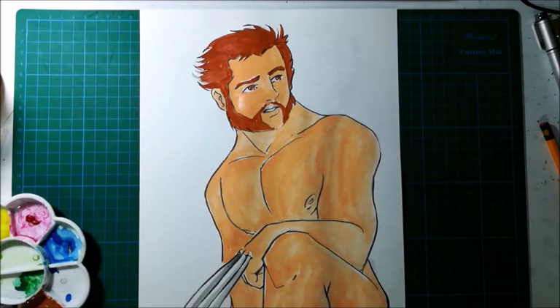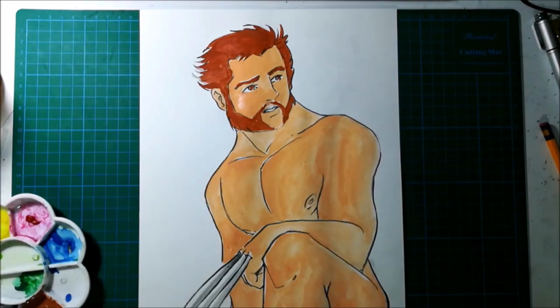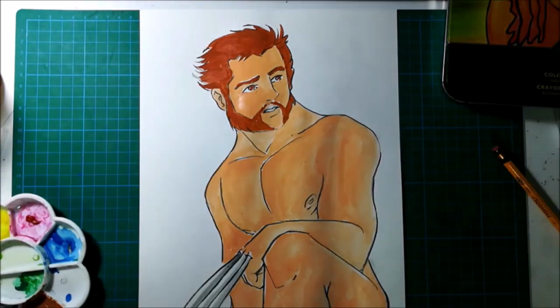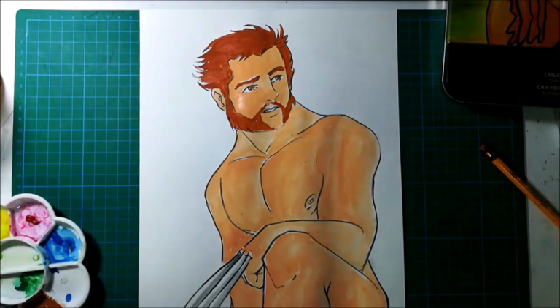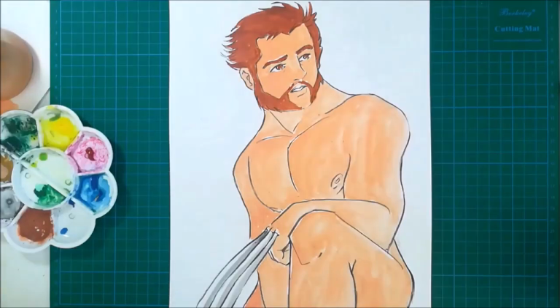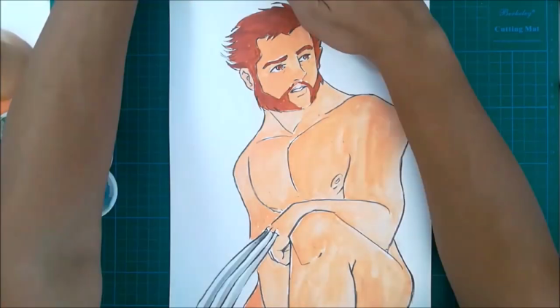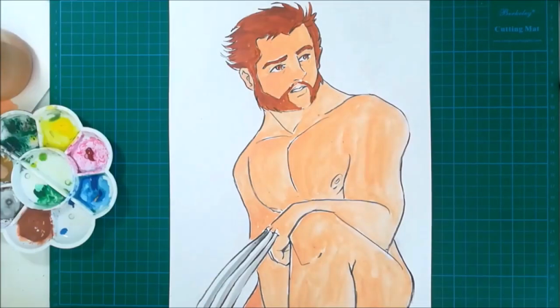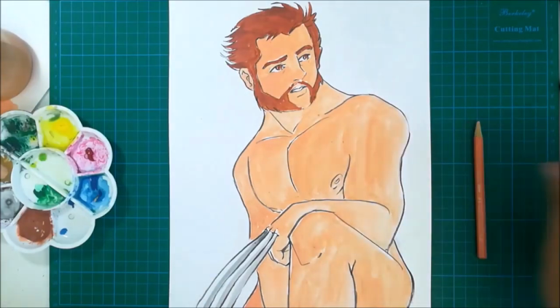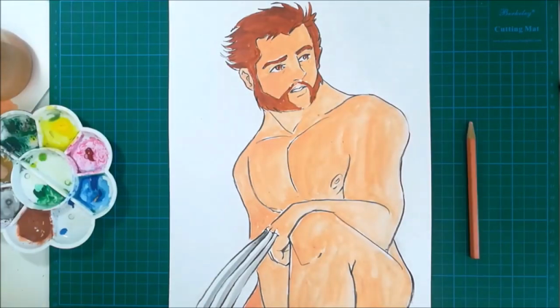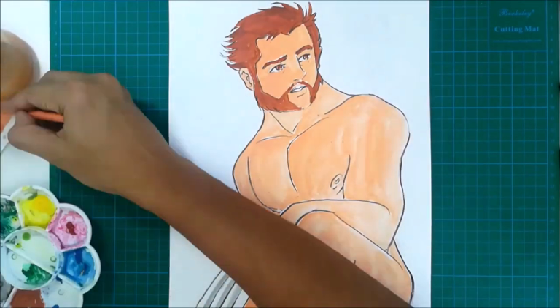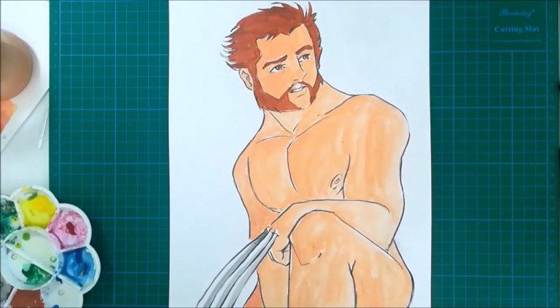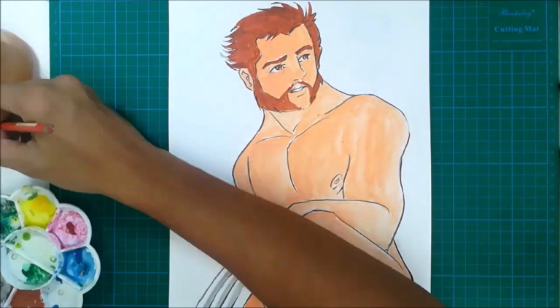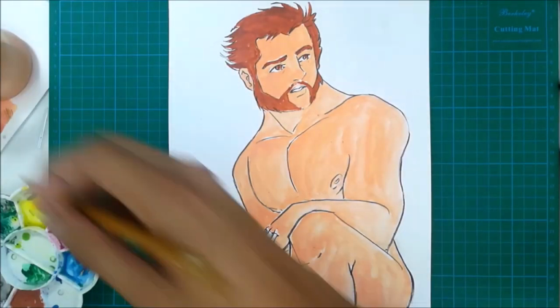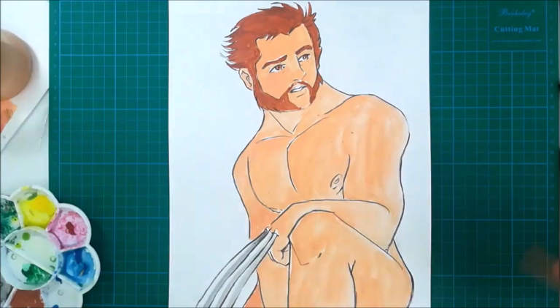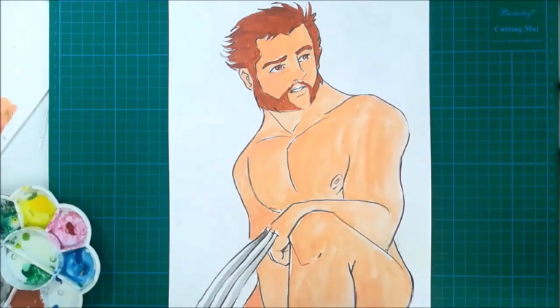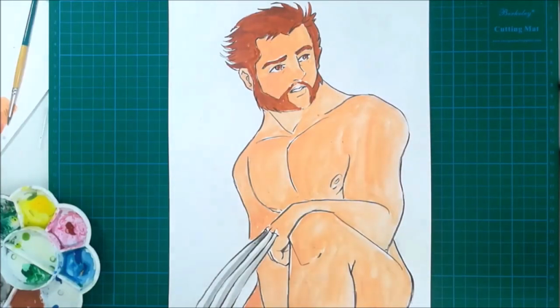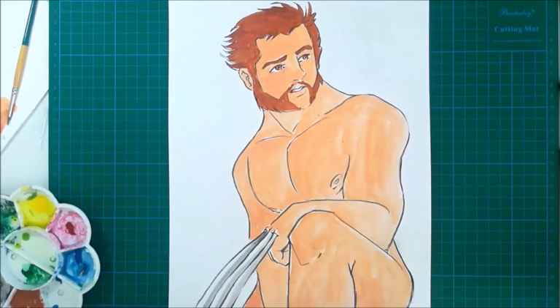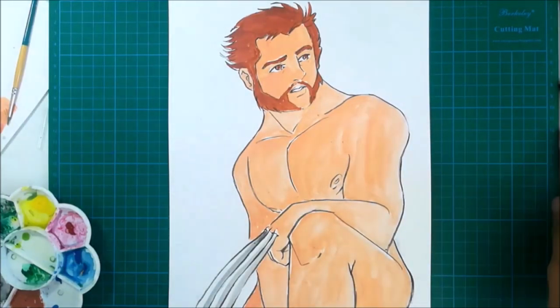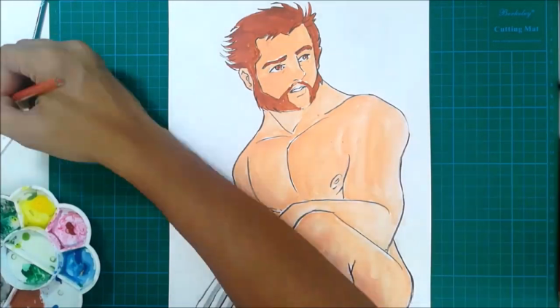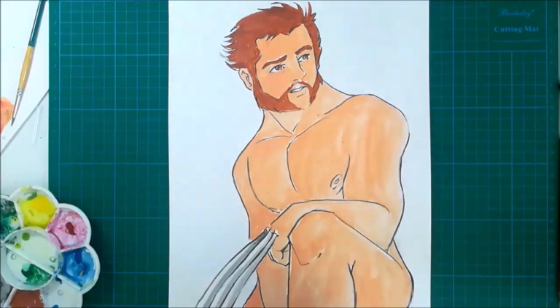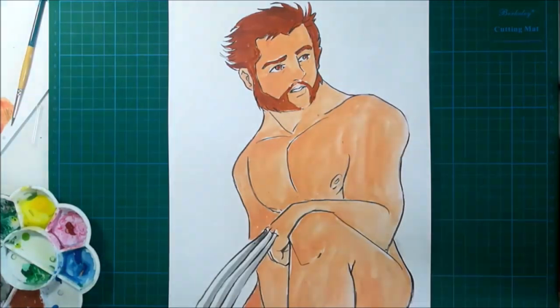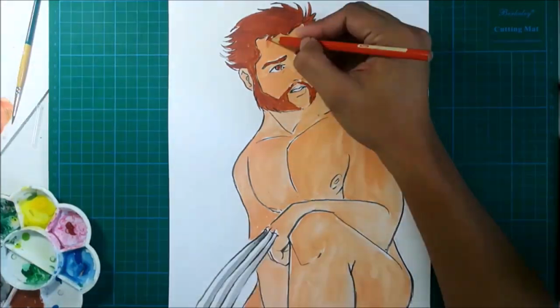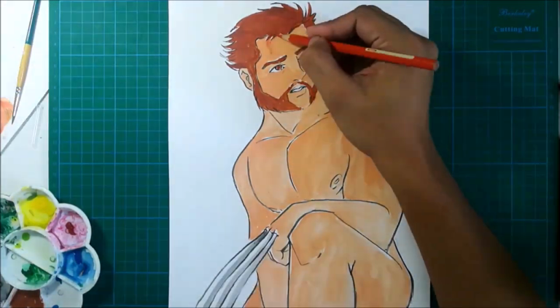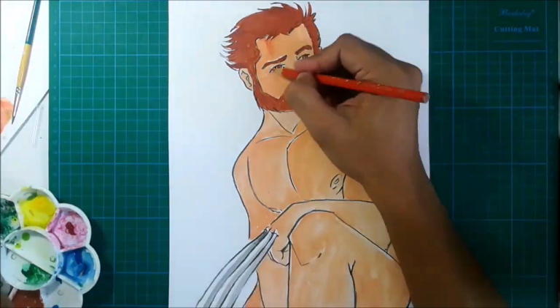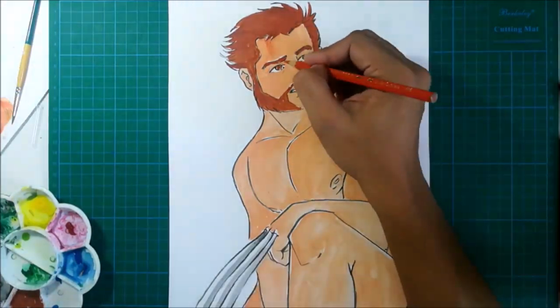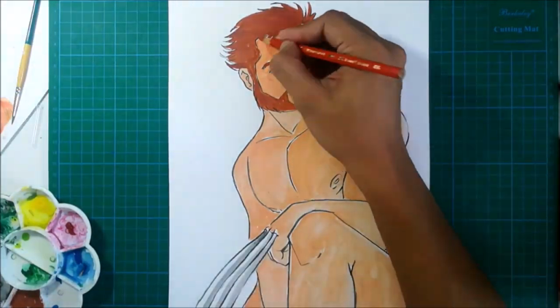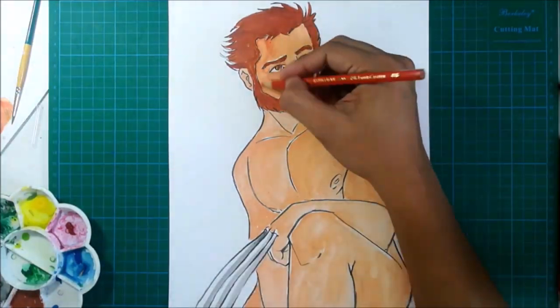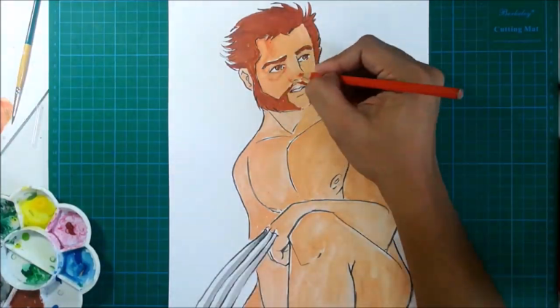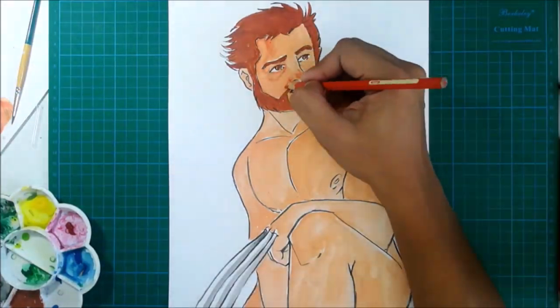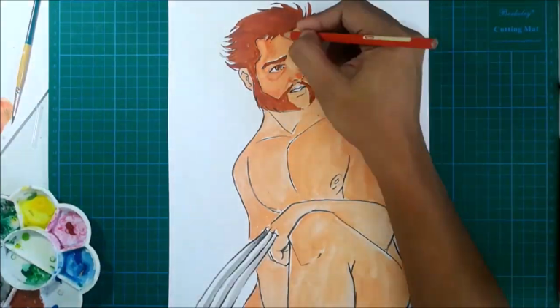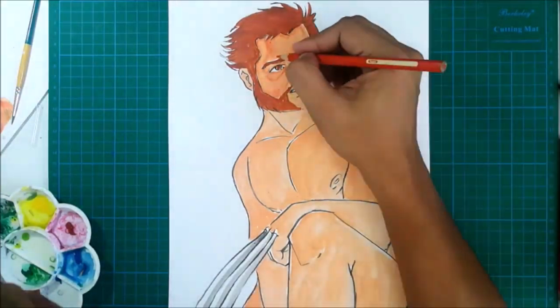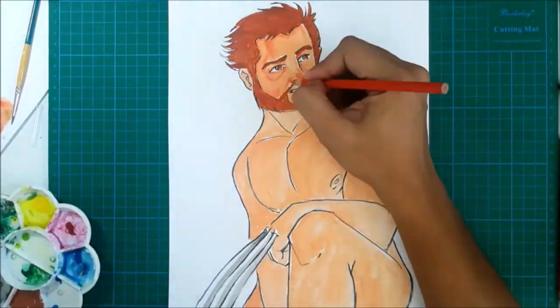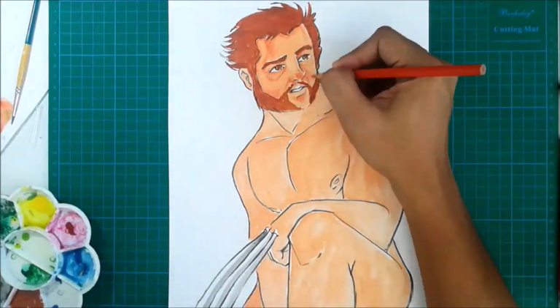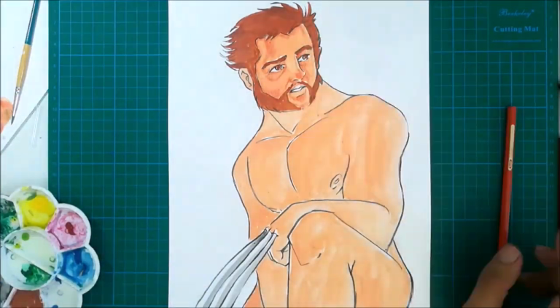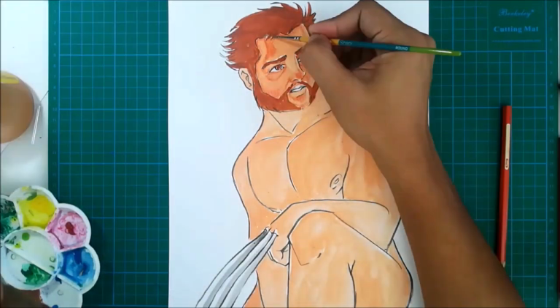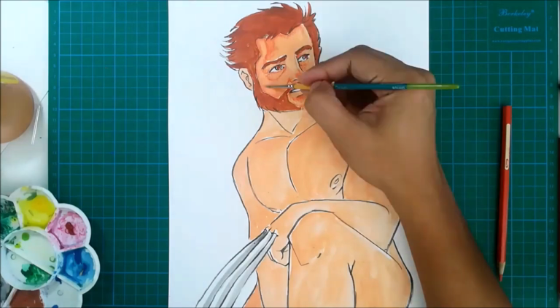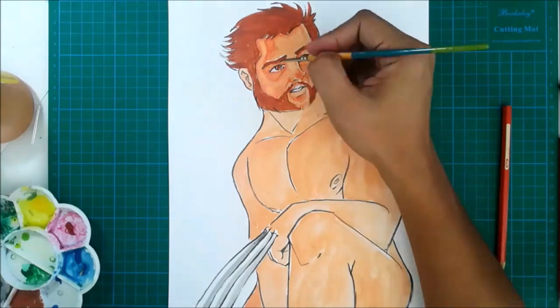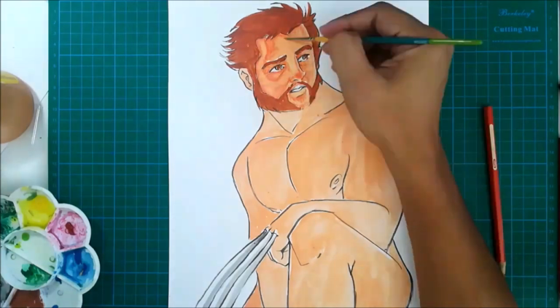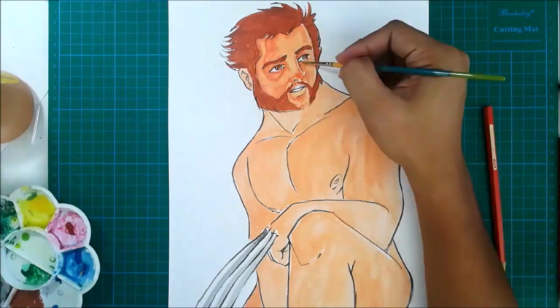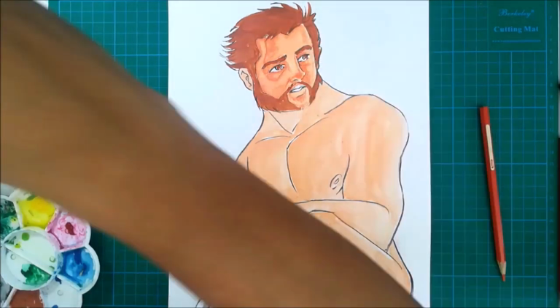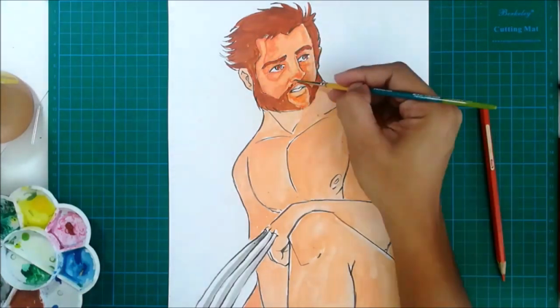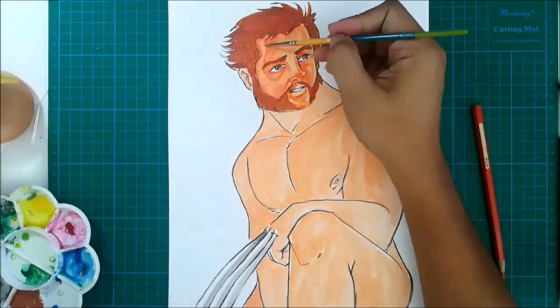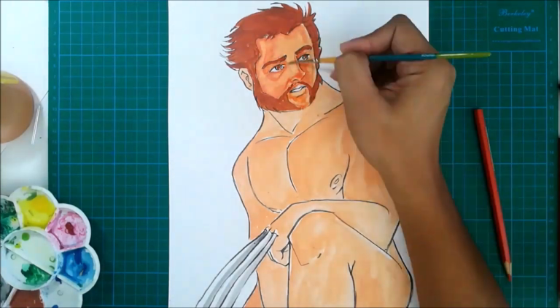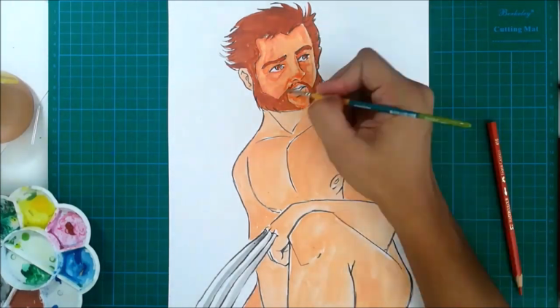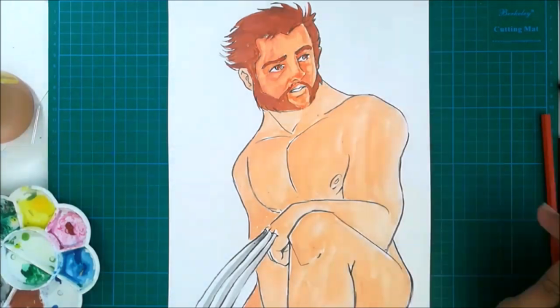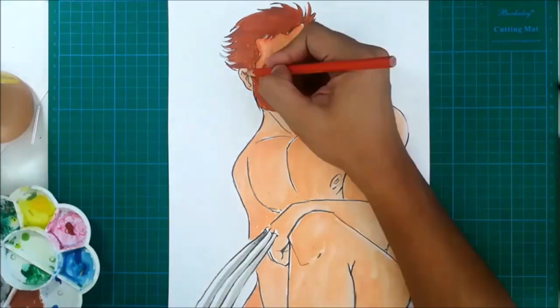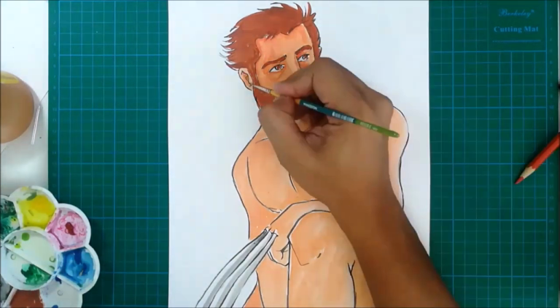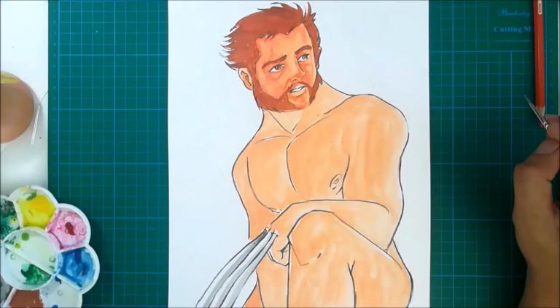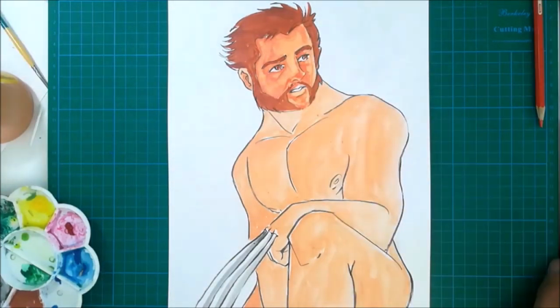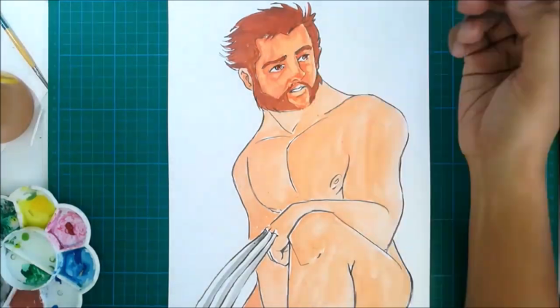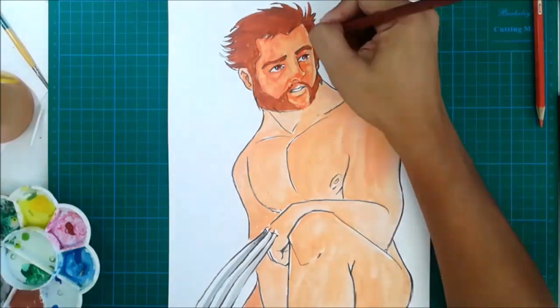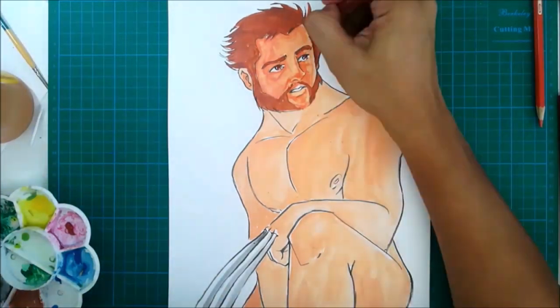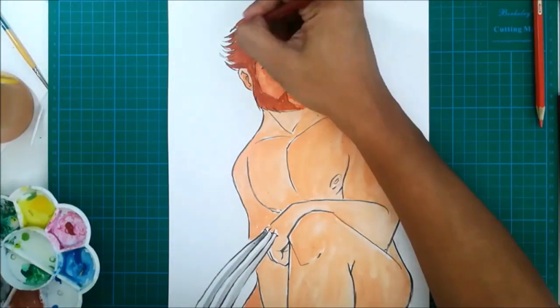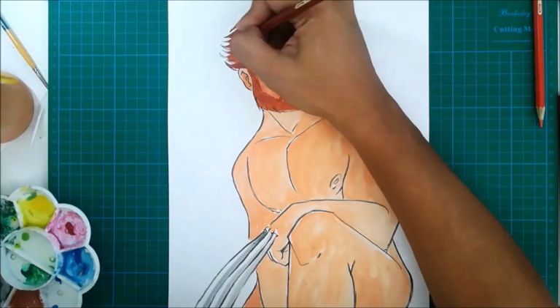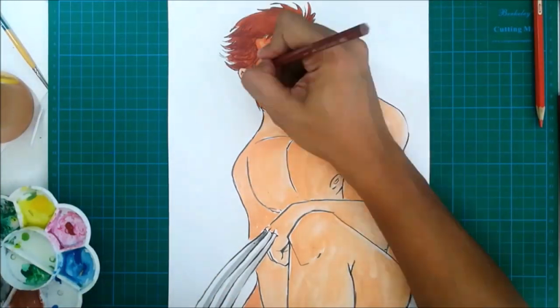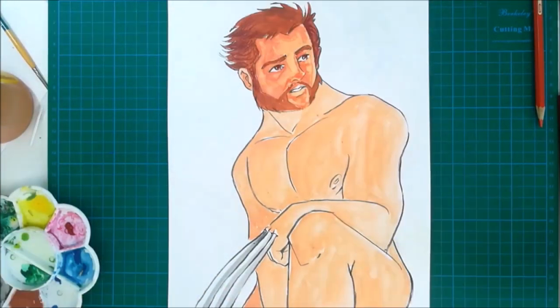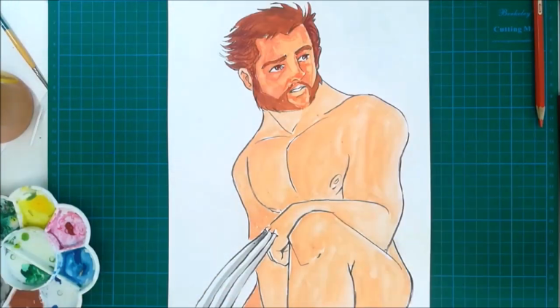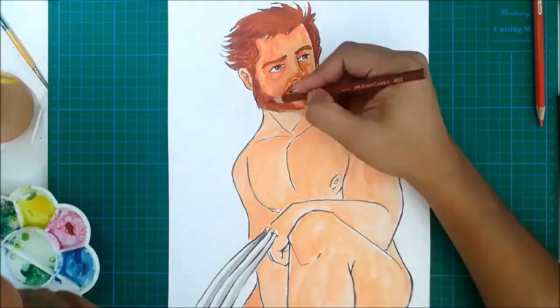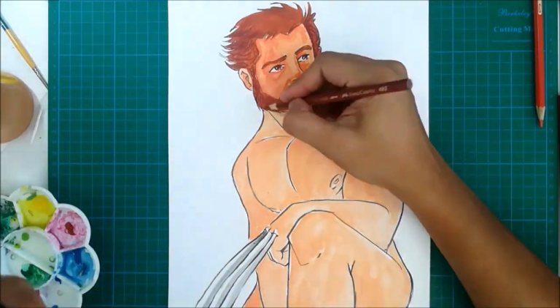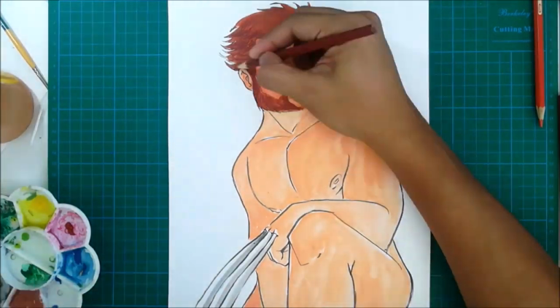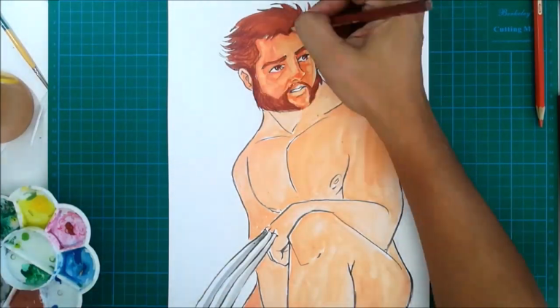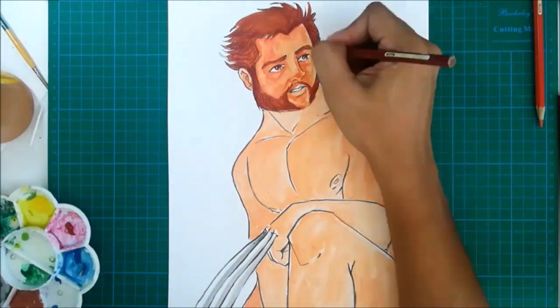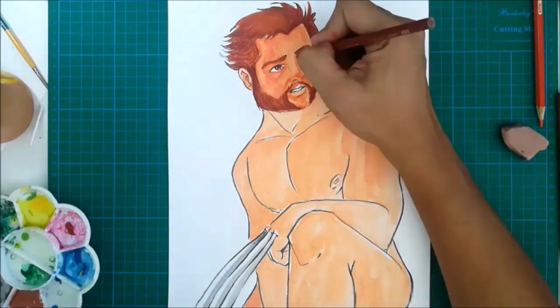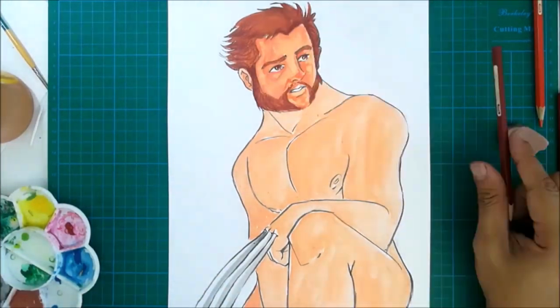I will be leaving you with the rest of the time lapse for now, so hope you enjoy.